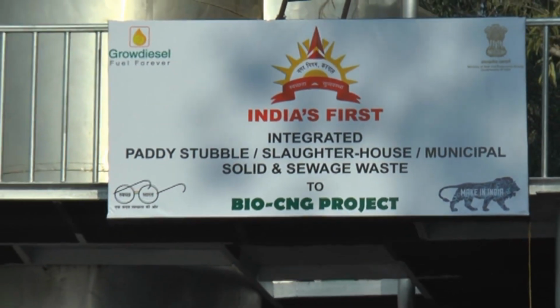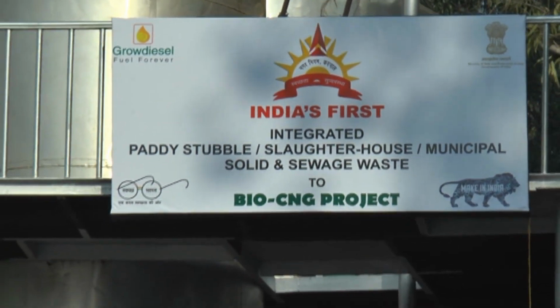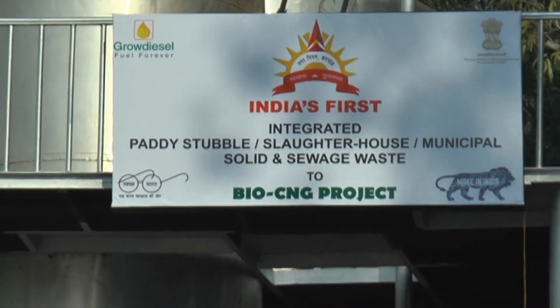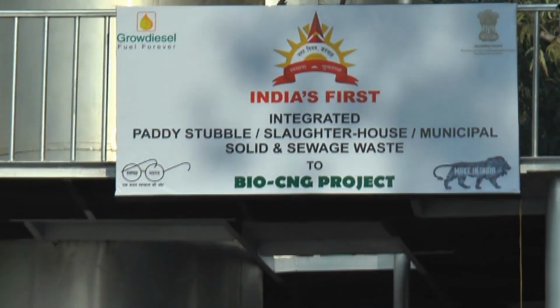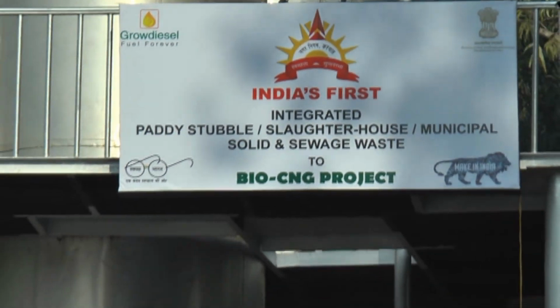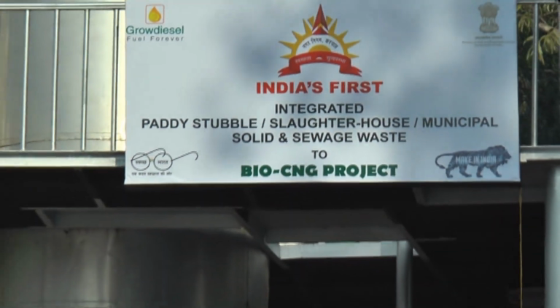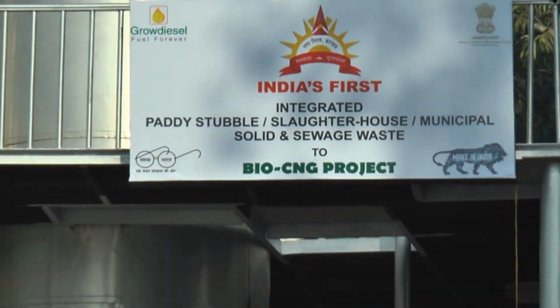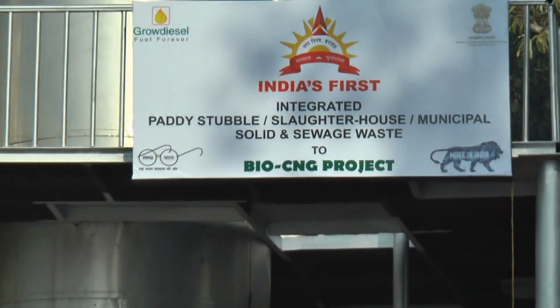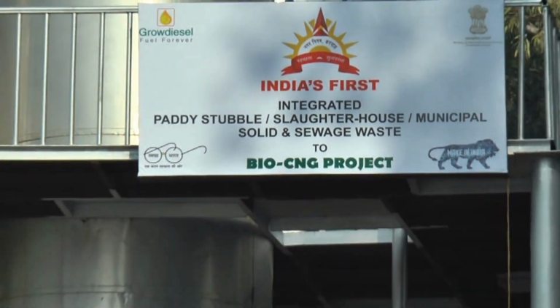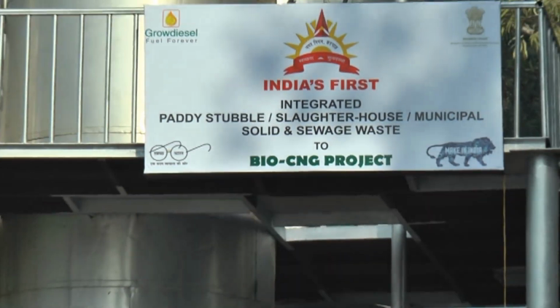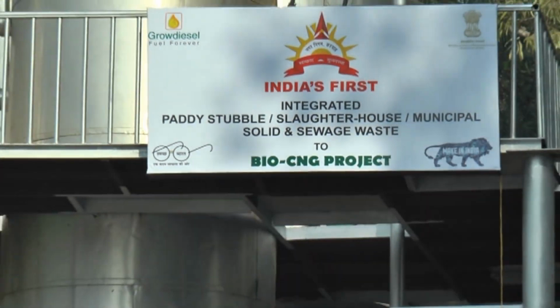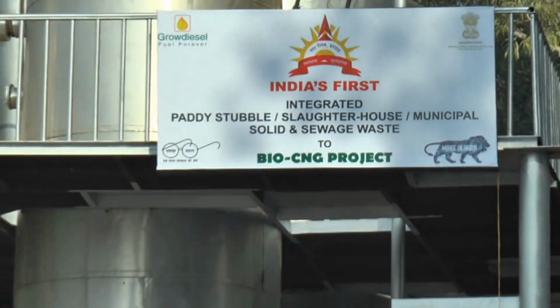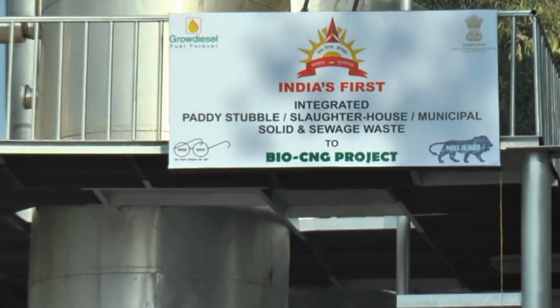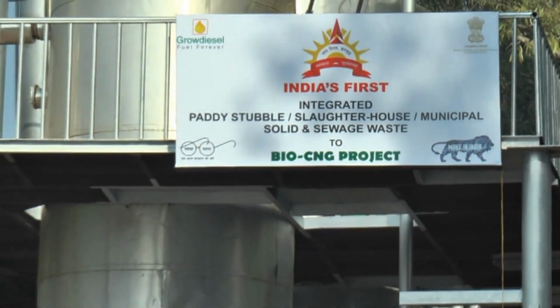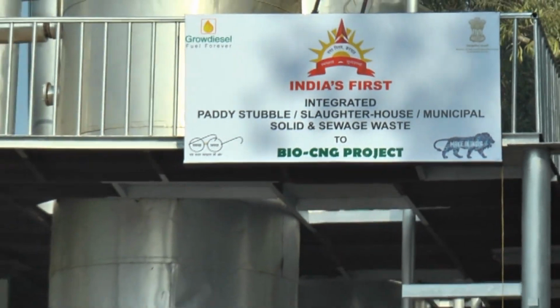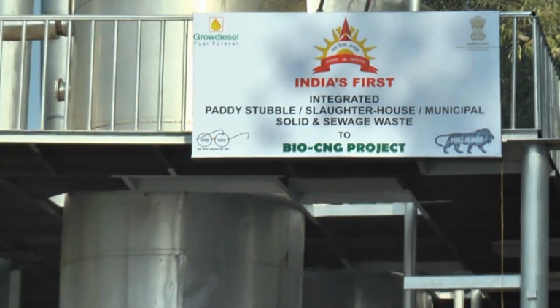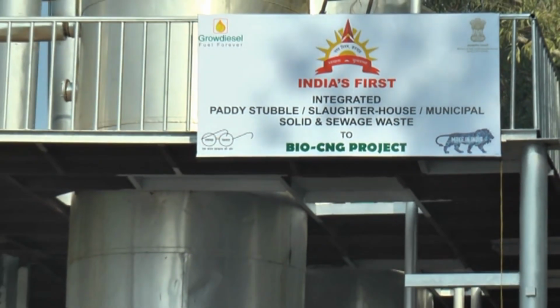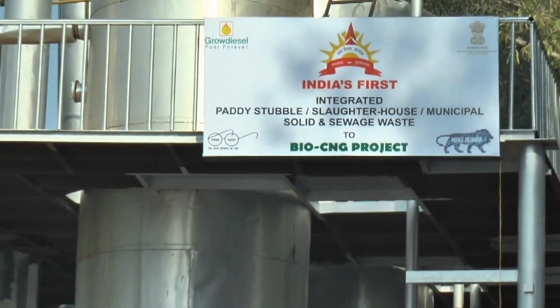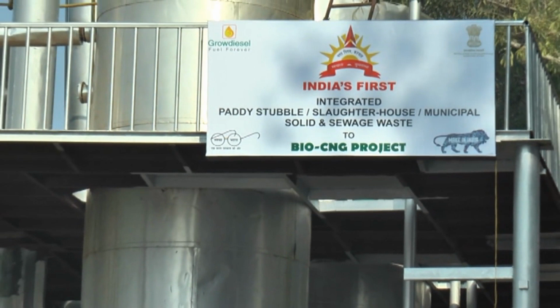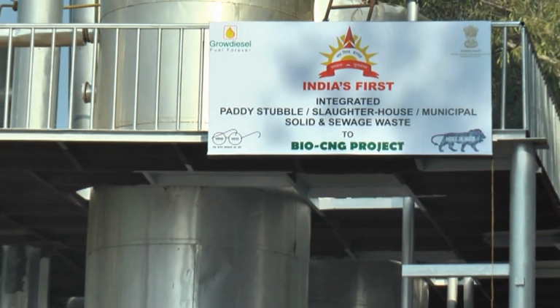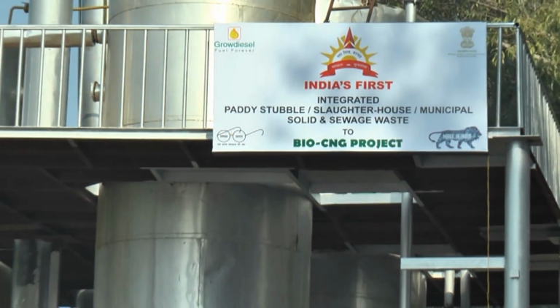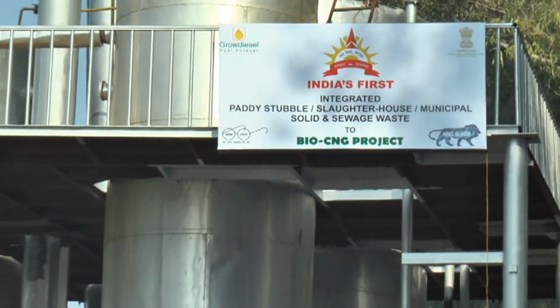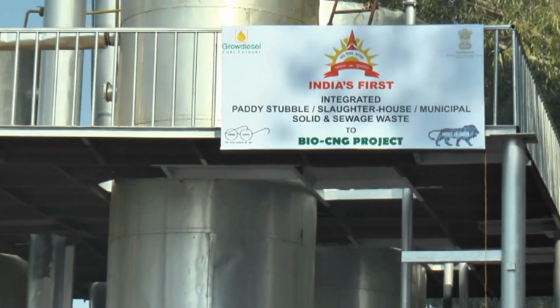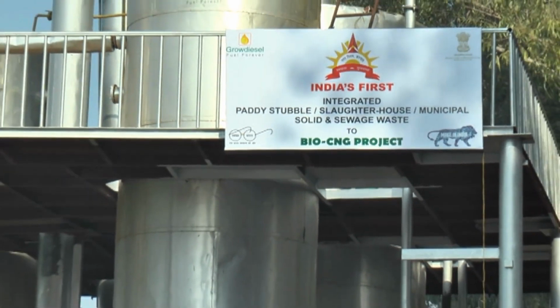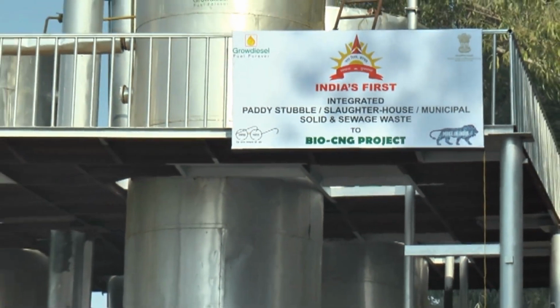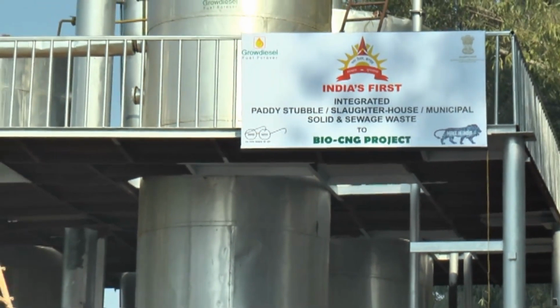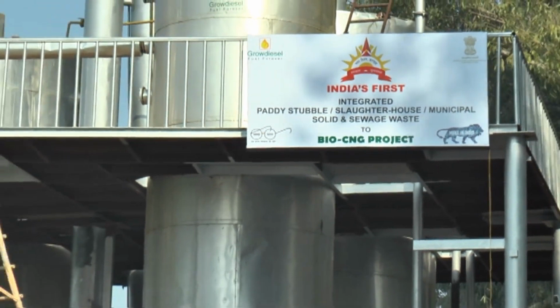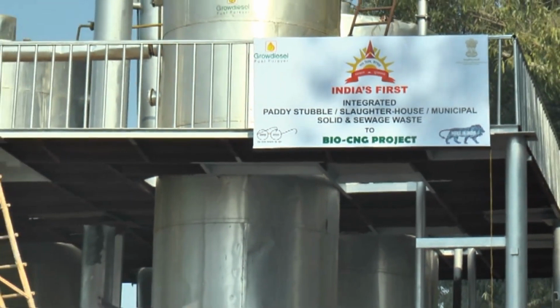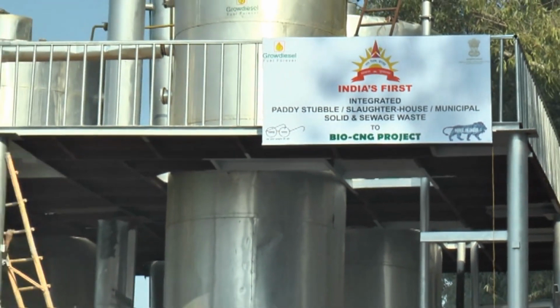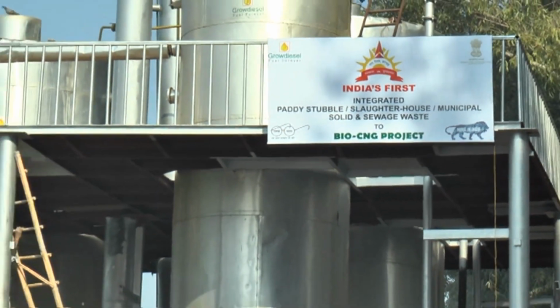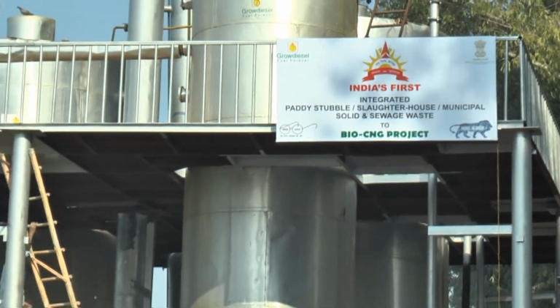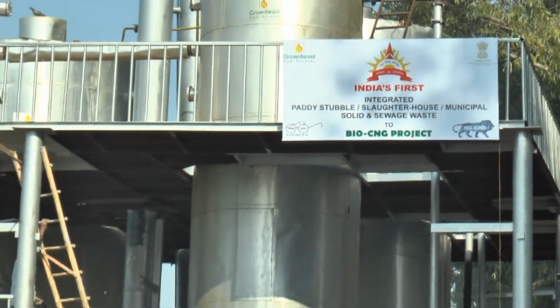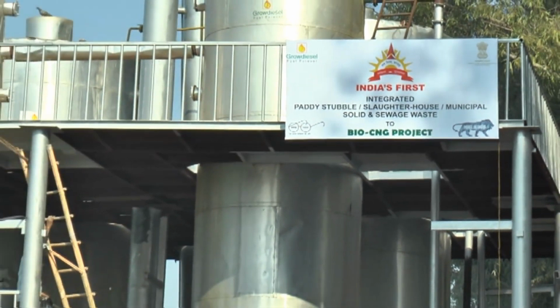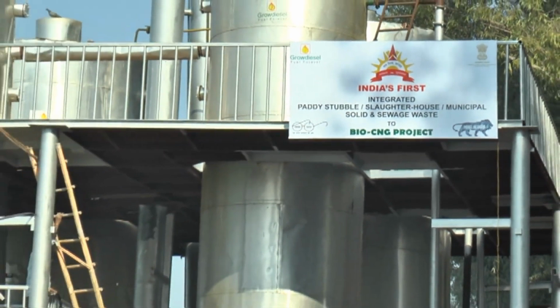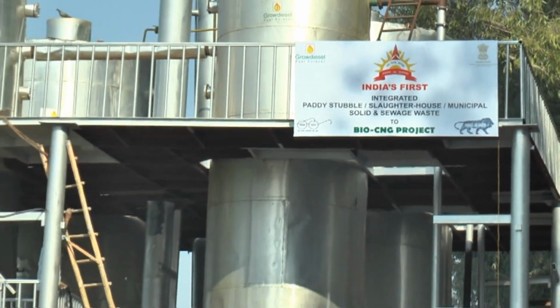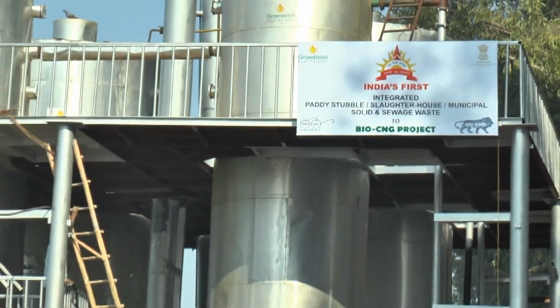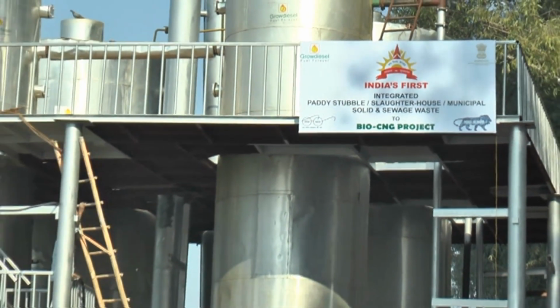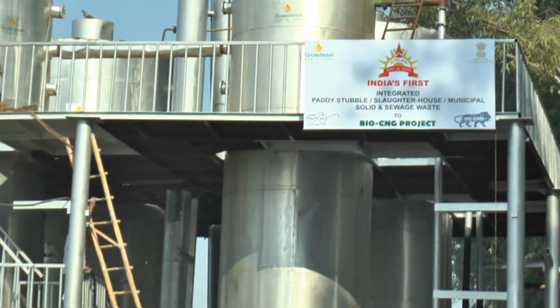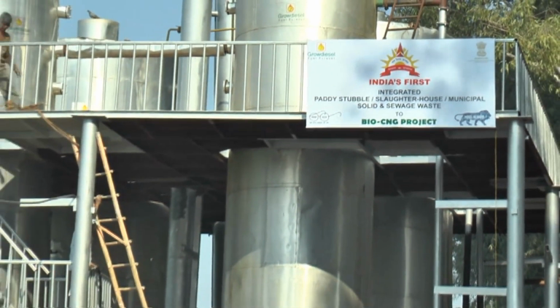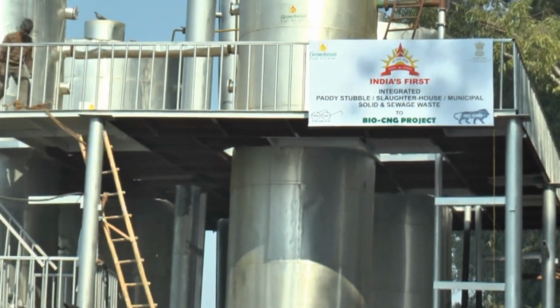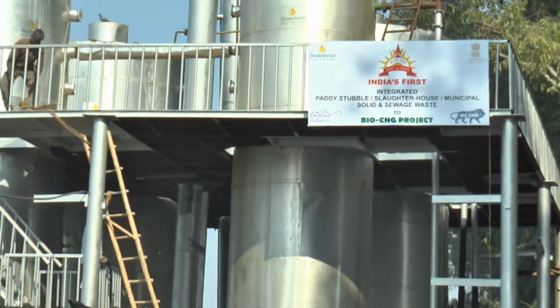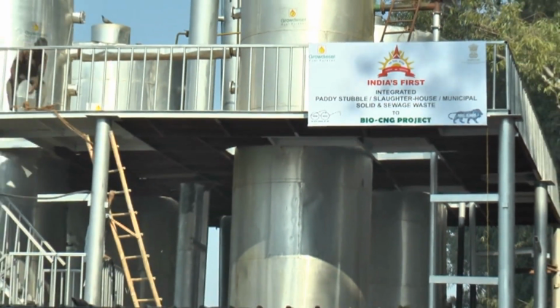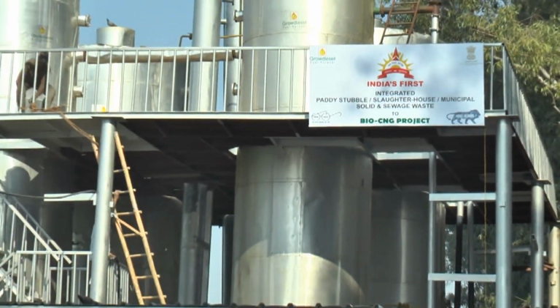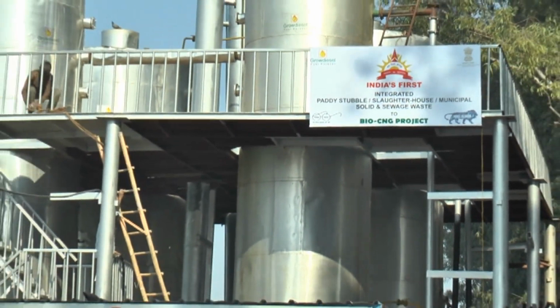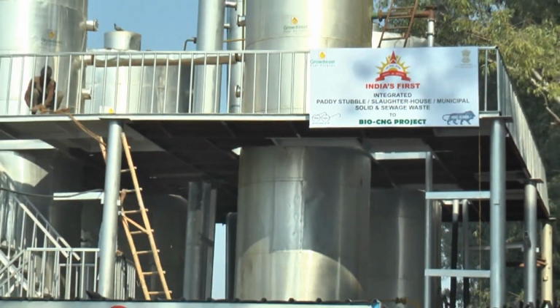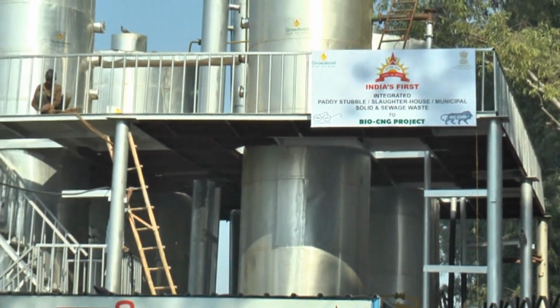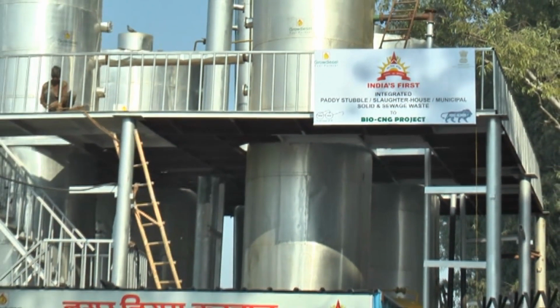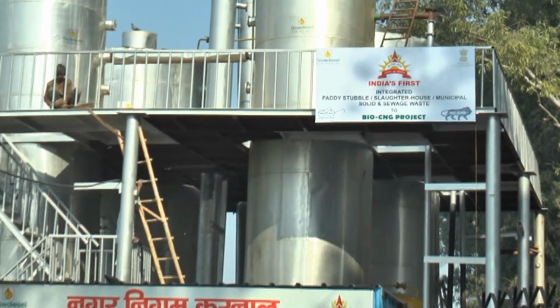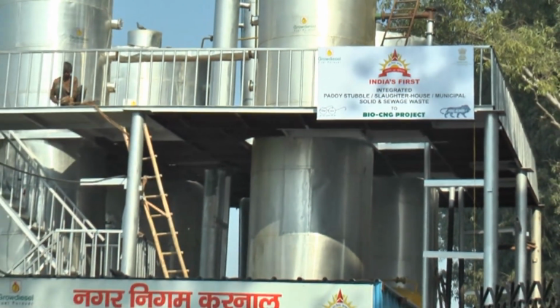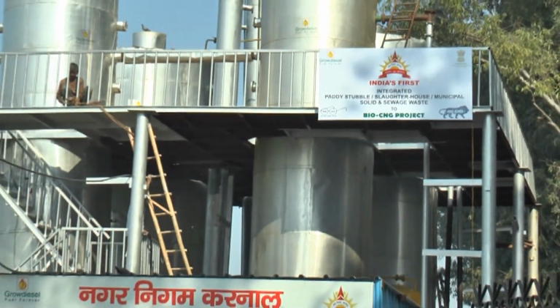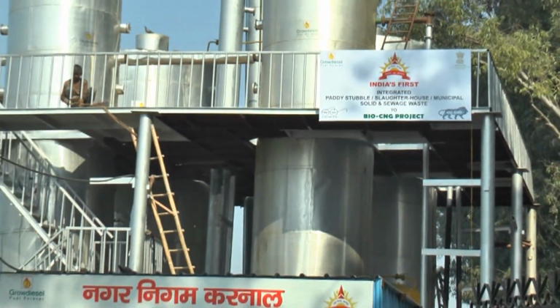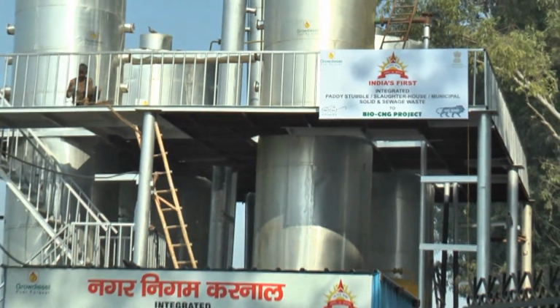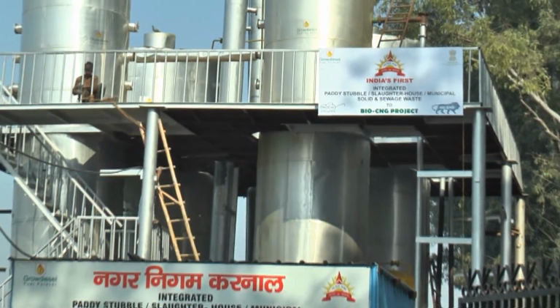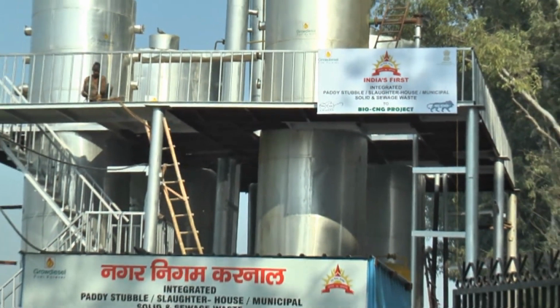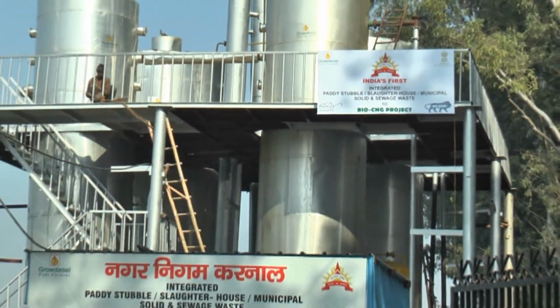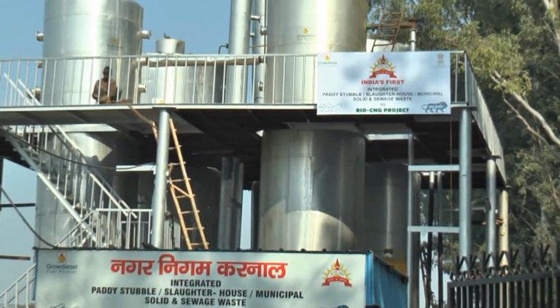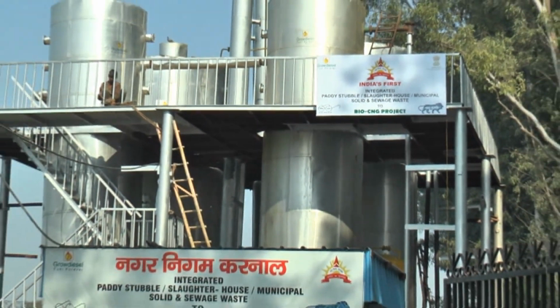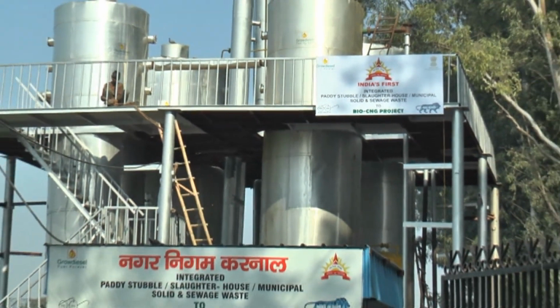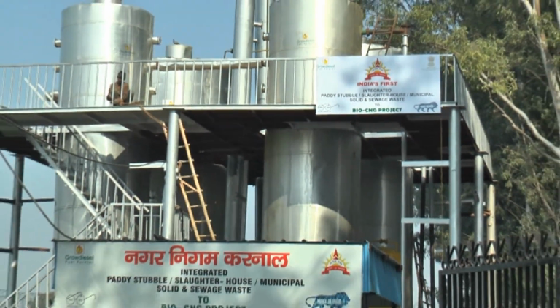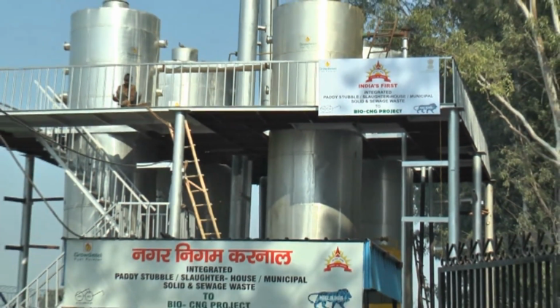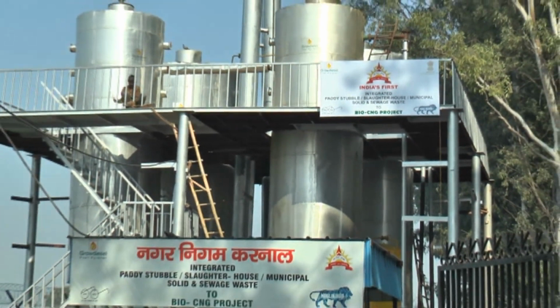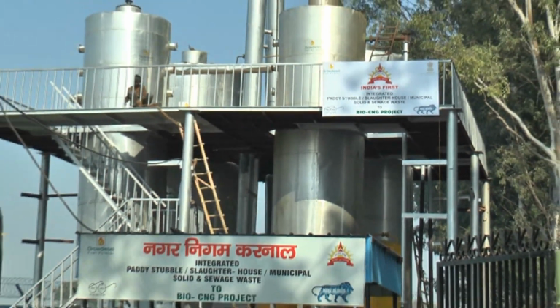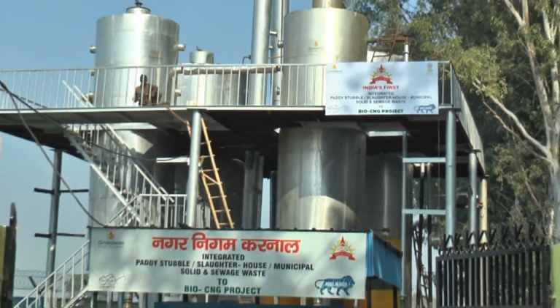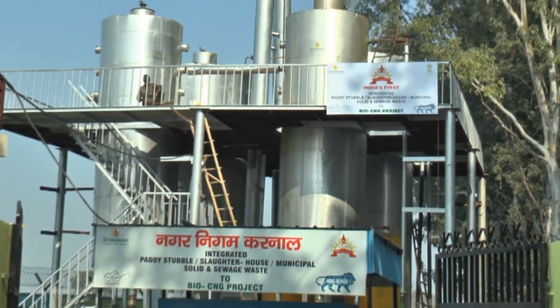This is India's first integrated solid waste, slaughterhouse waste, and sewage waste Paddy Strata Bio CNG project.